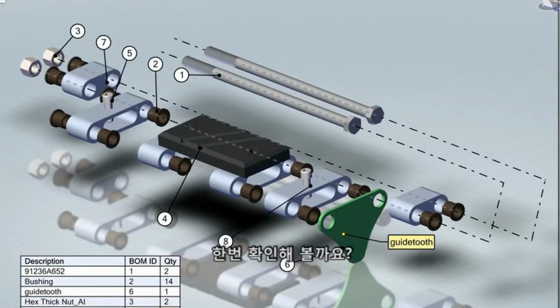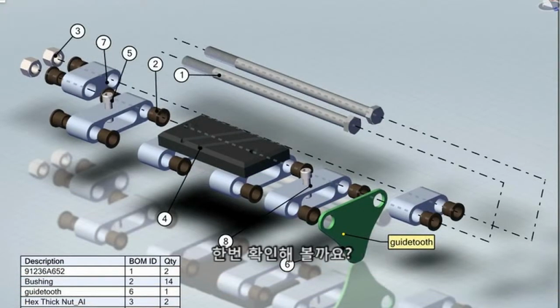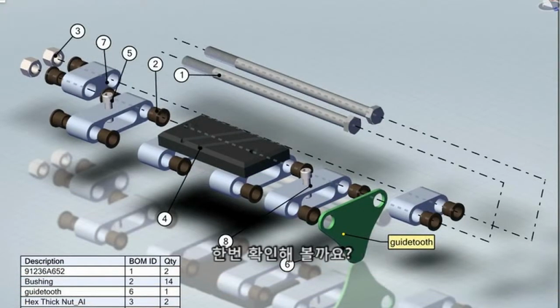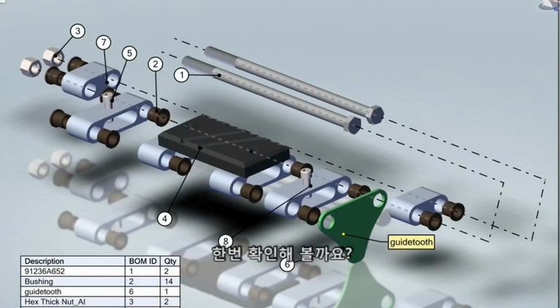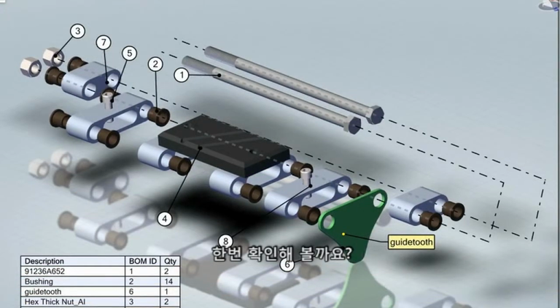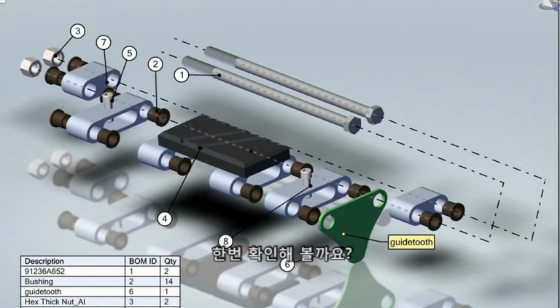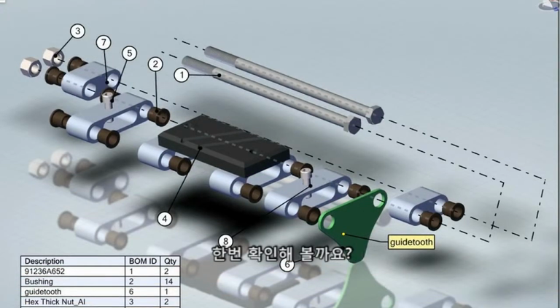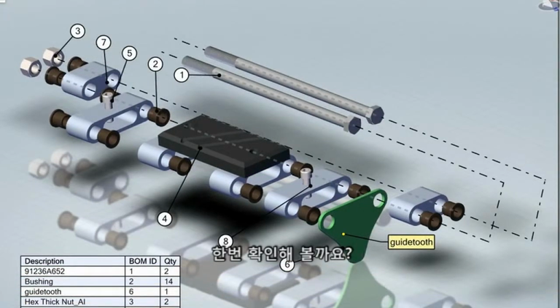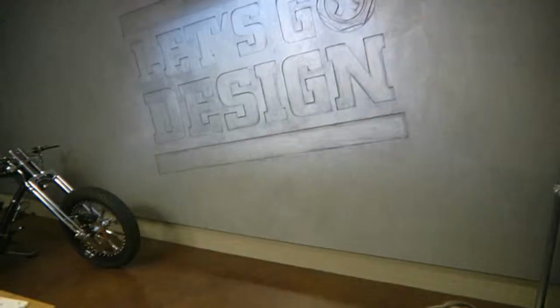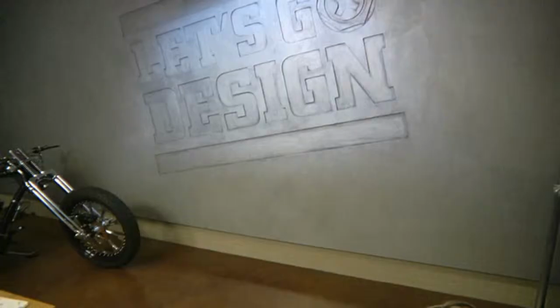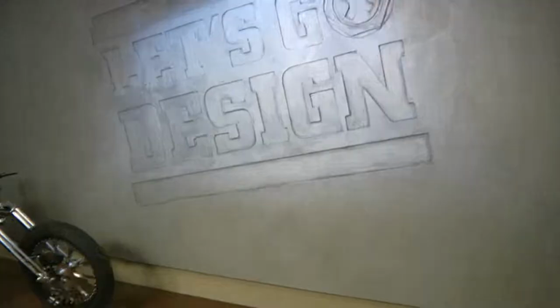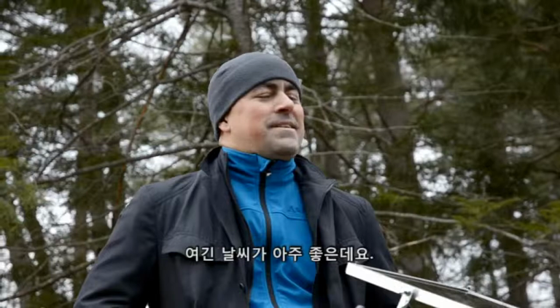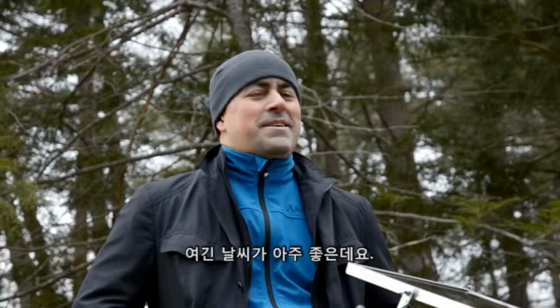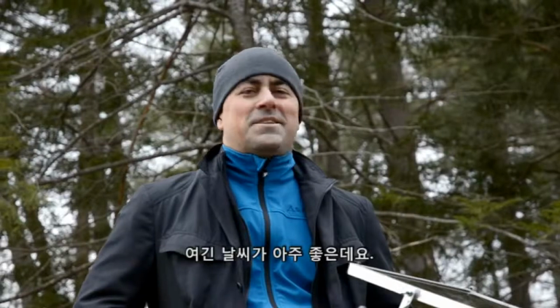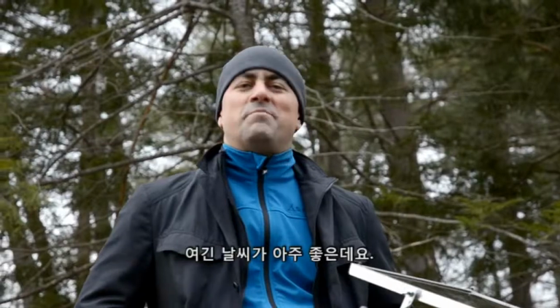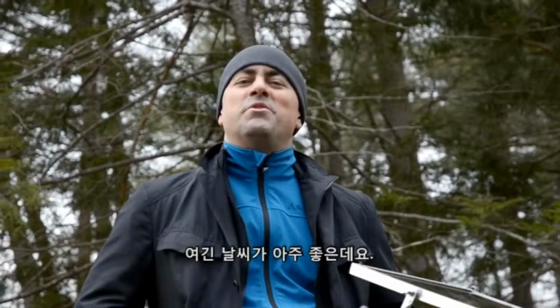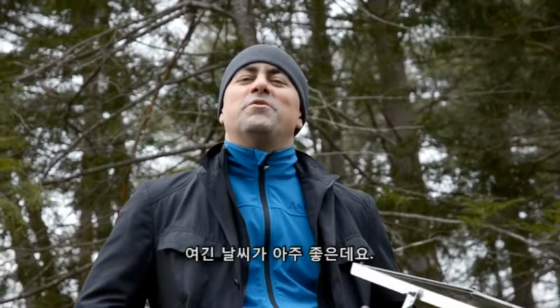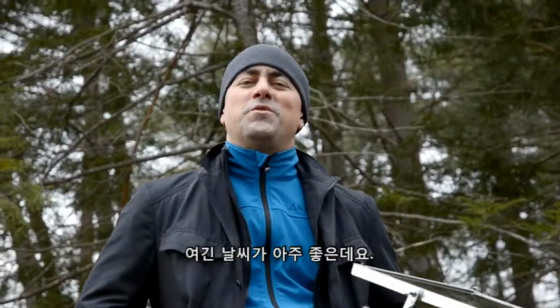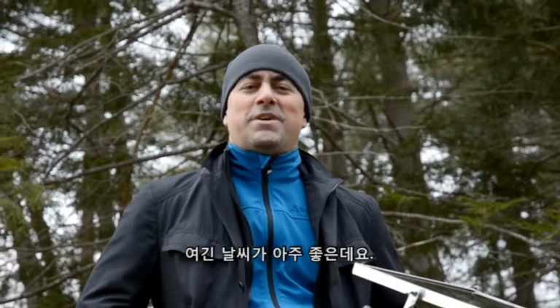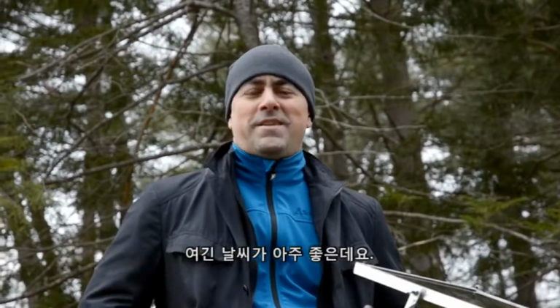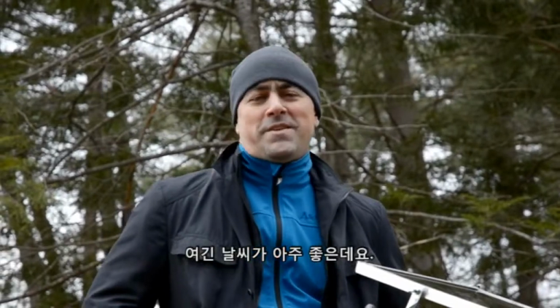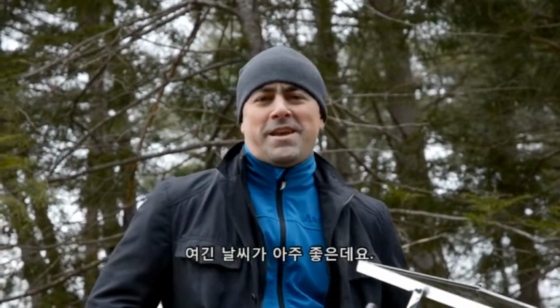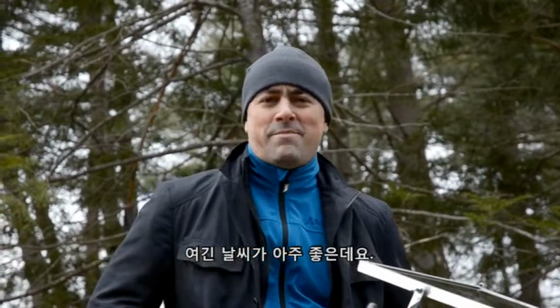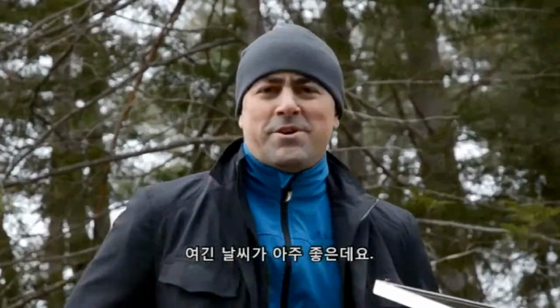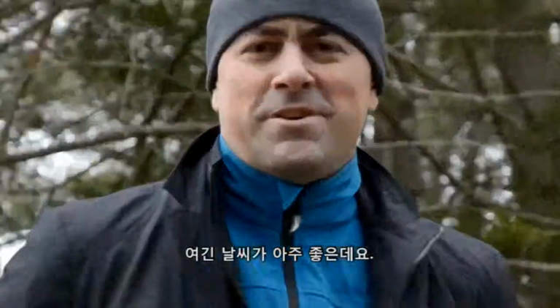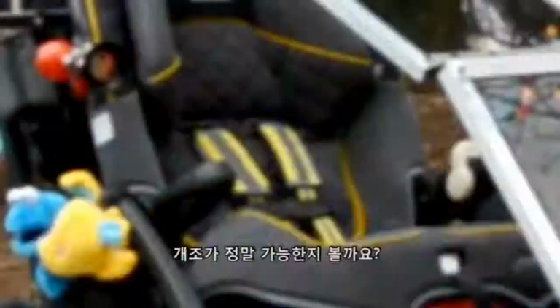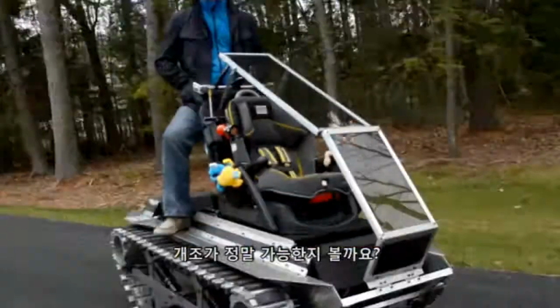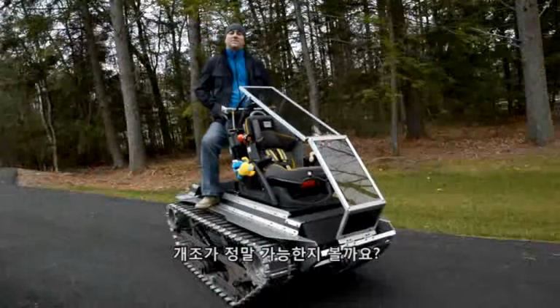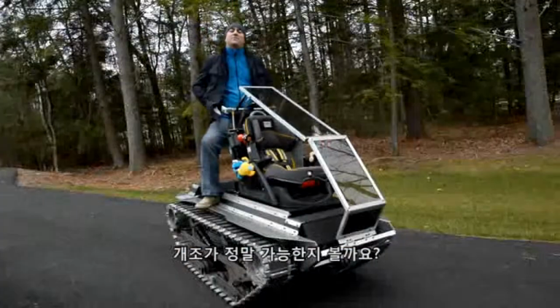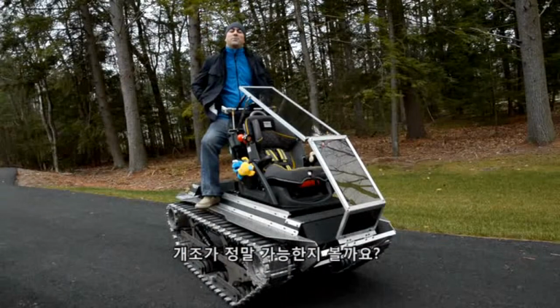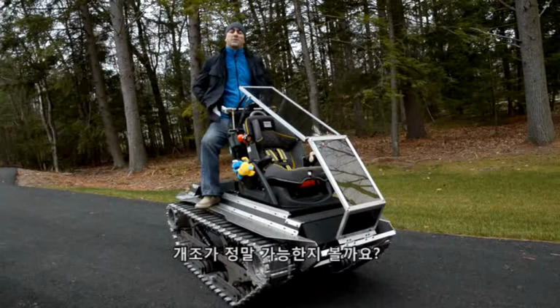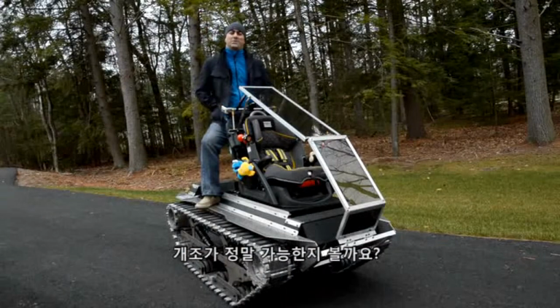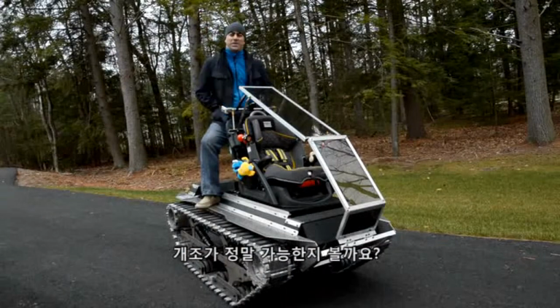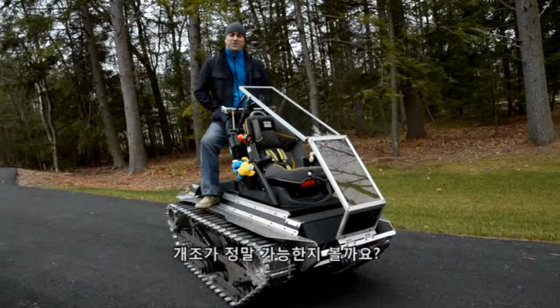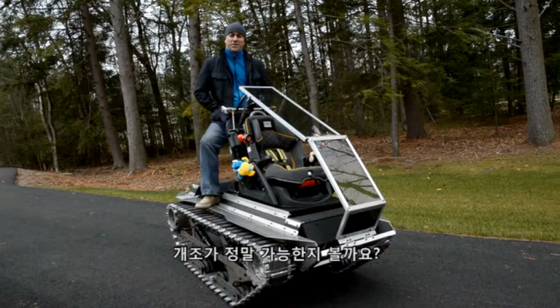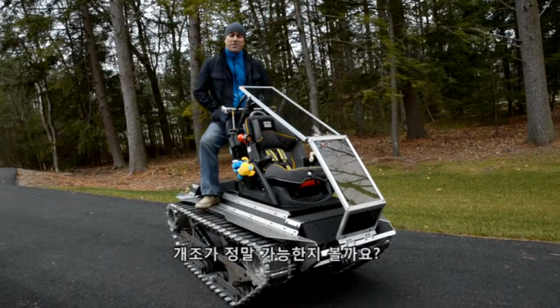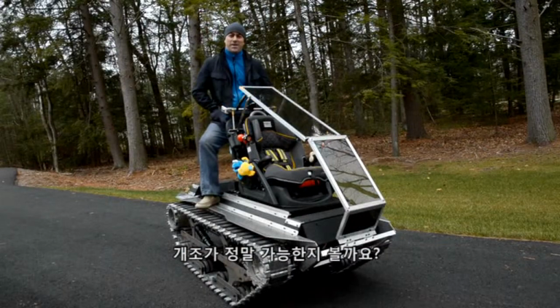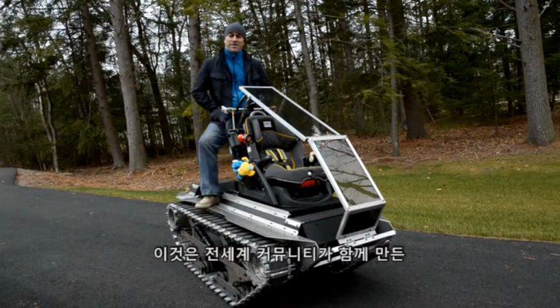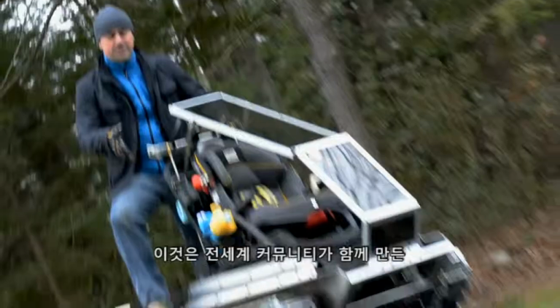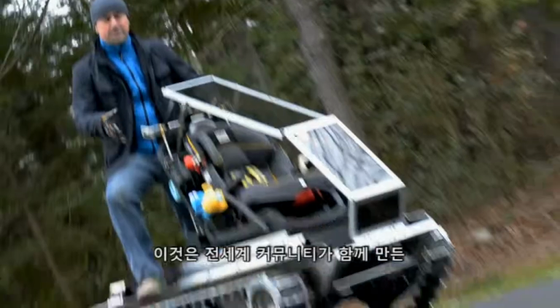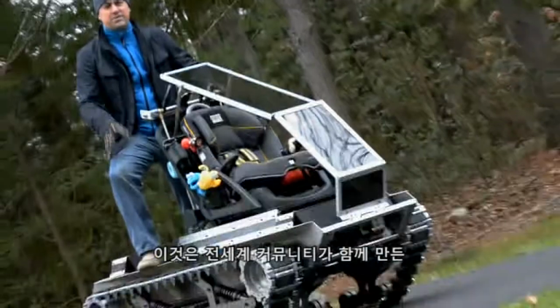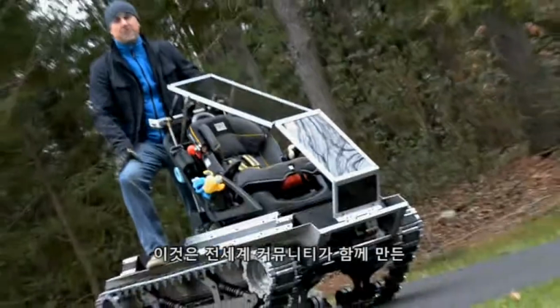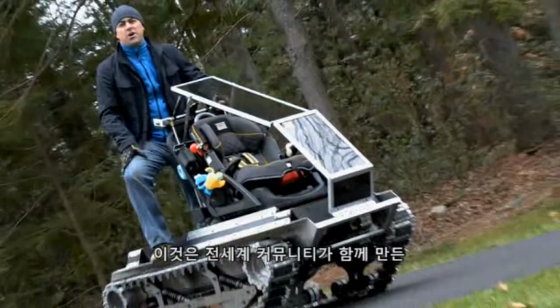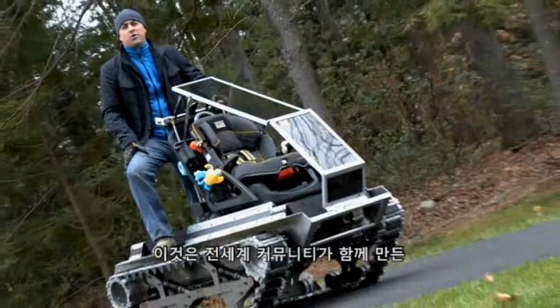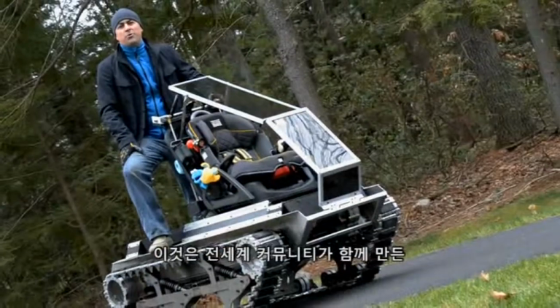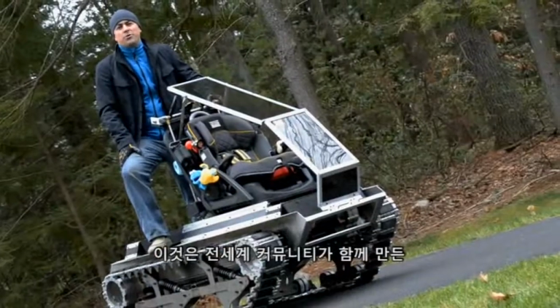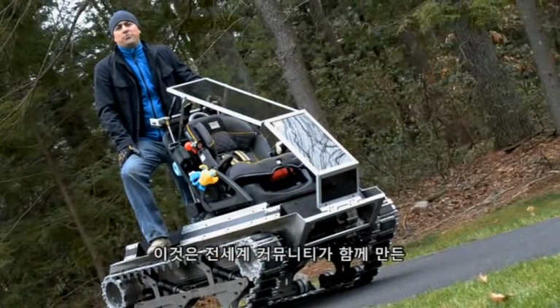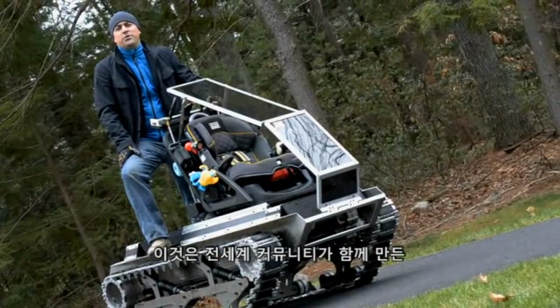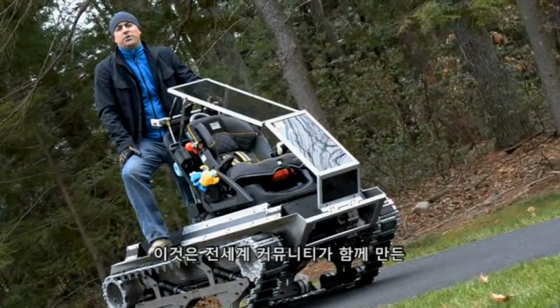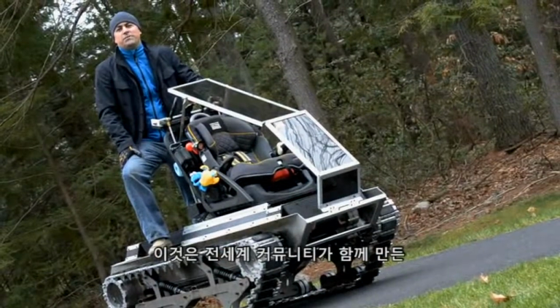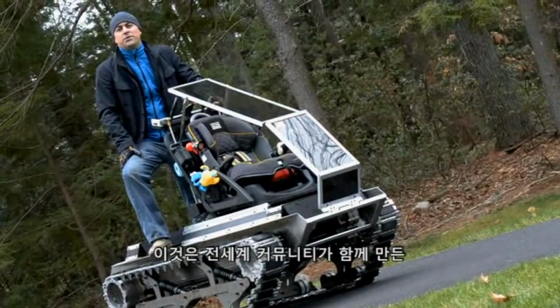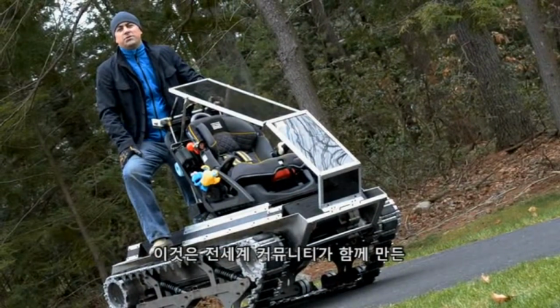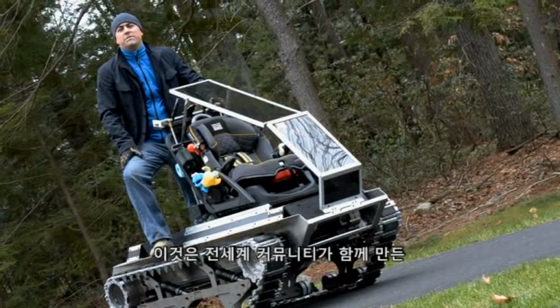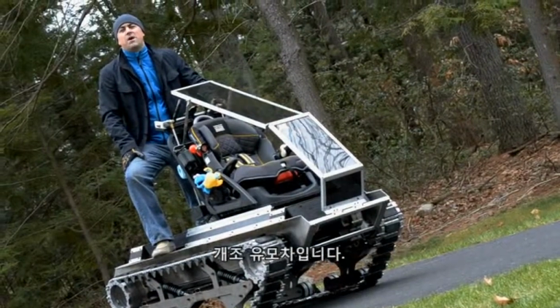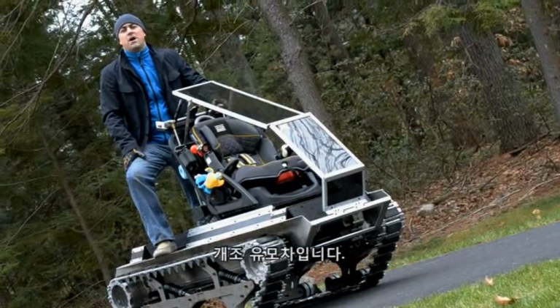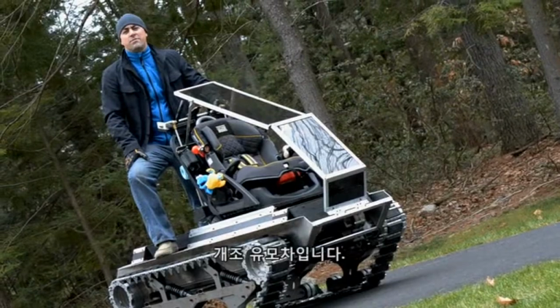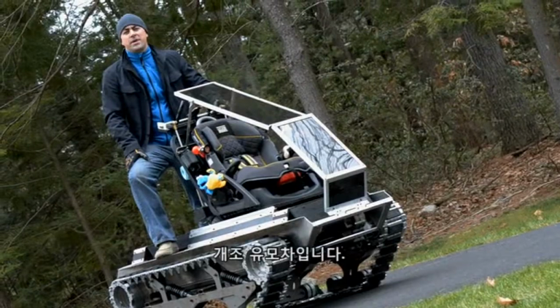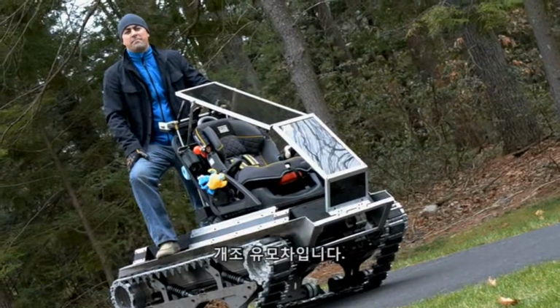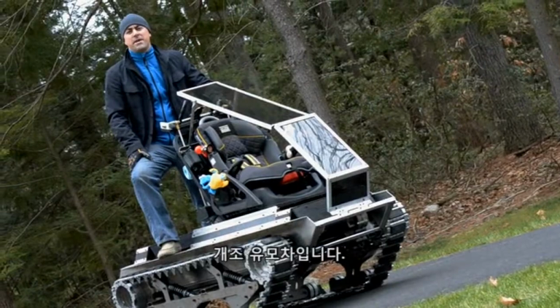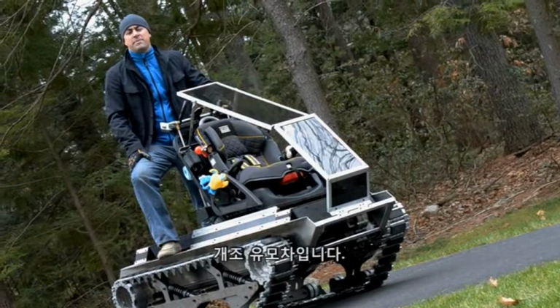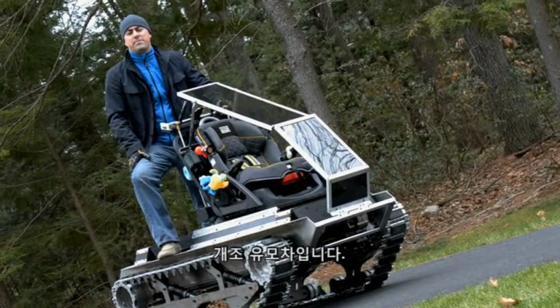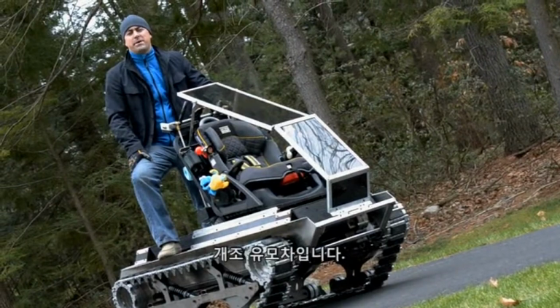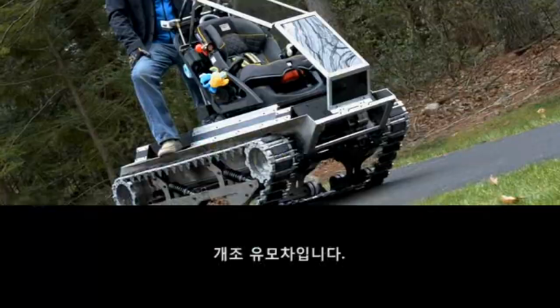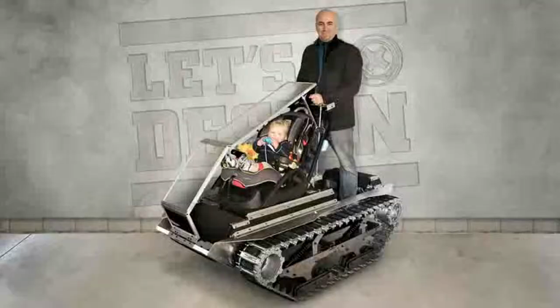It's even cooler when you see the real thing. Let's go check it out. It's a beautiful day in the neighborhood. Let's see if we can change all that. This is our global community's version of a hot rod baby buggy.